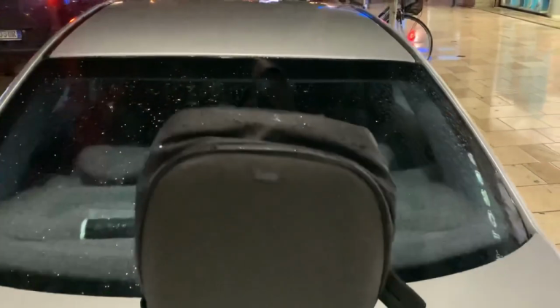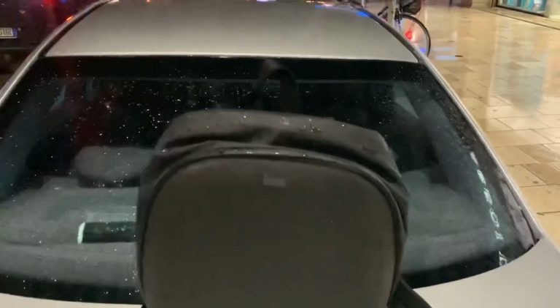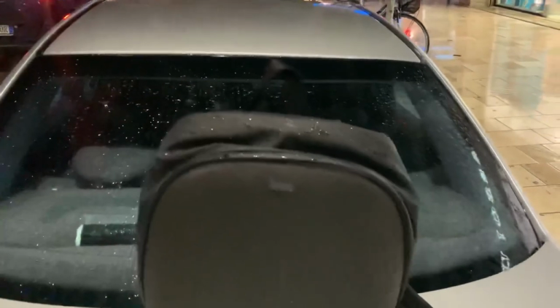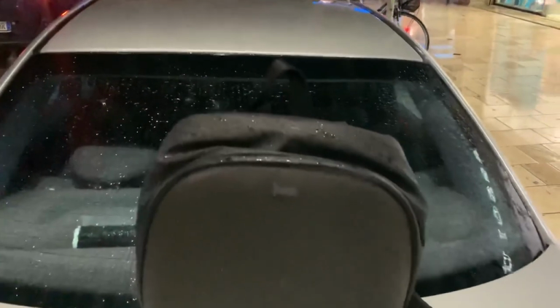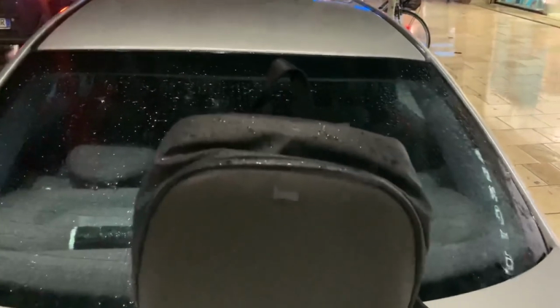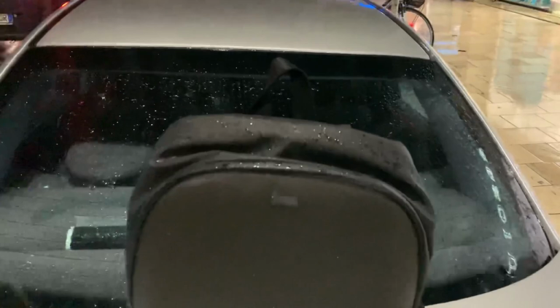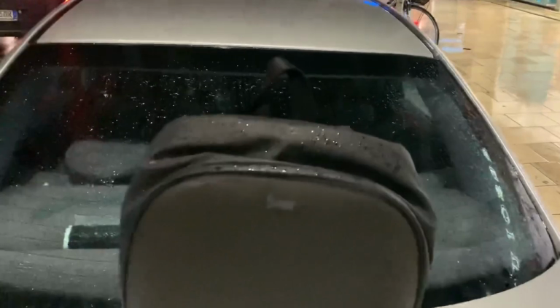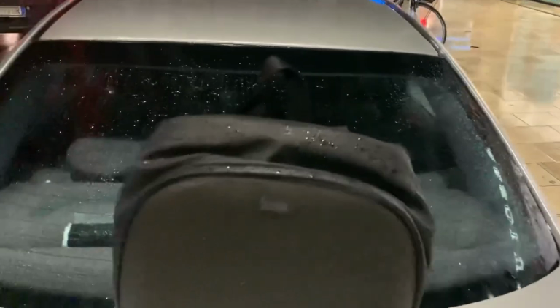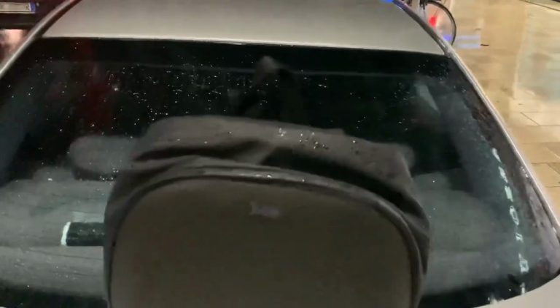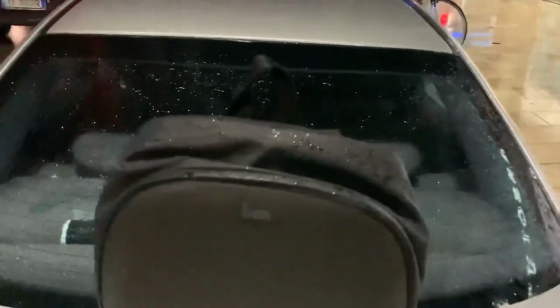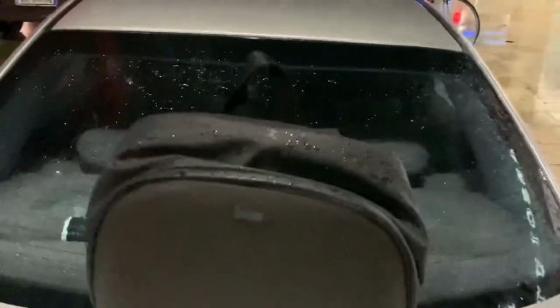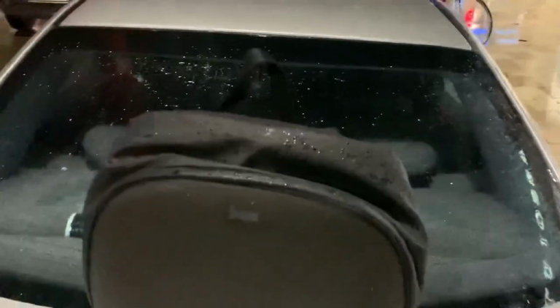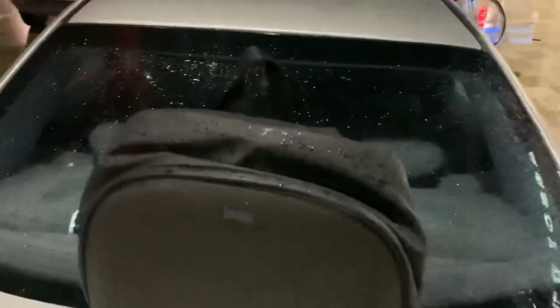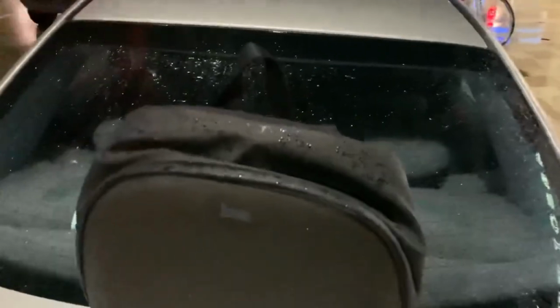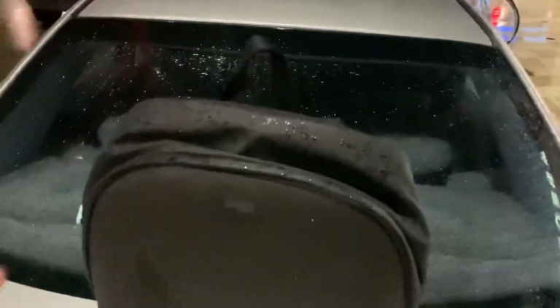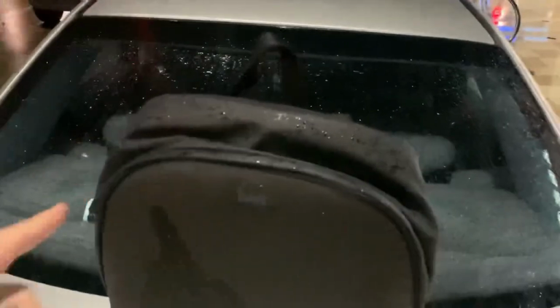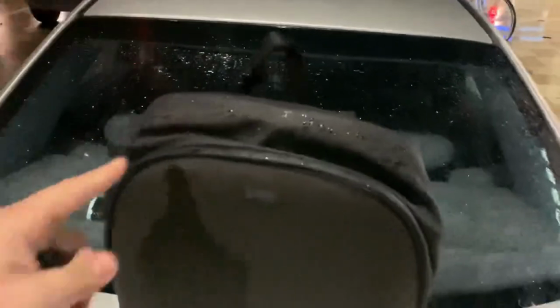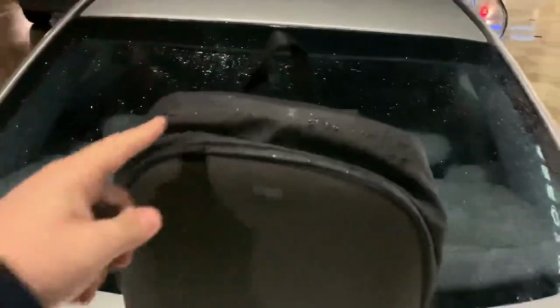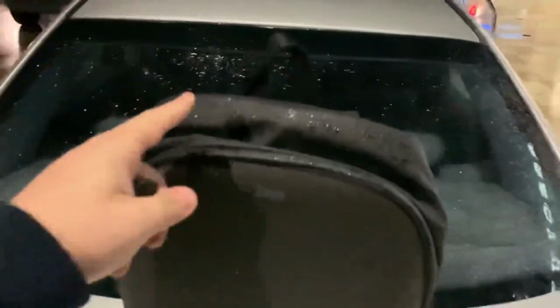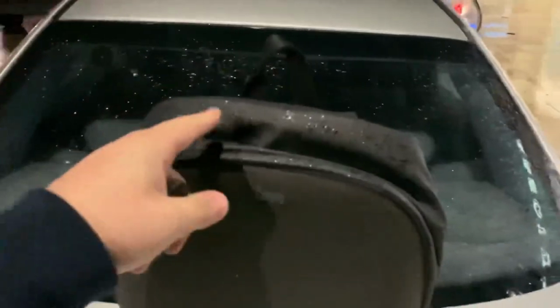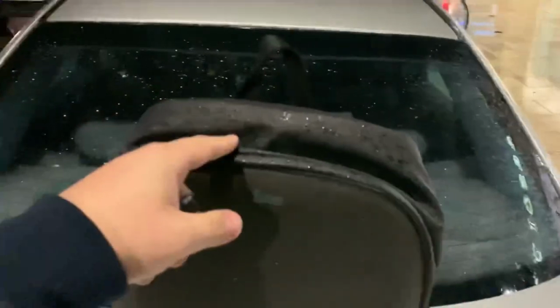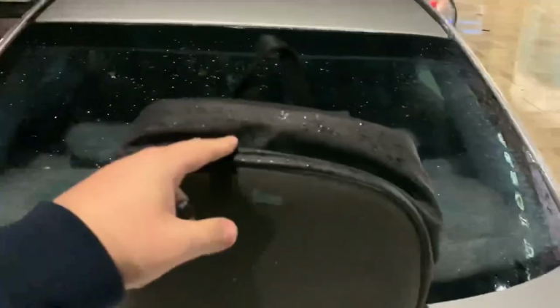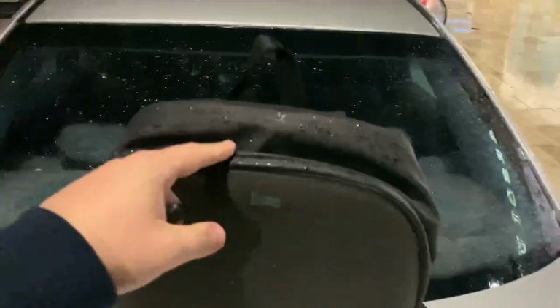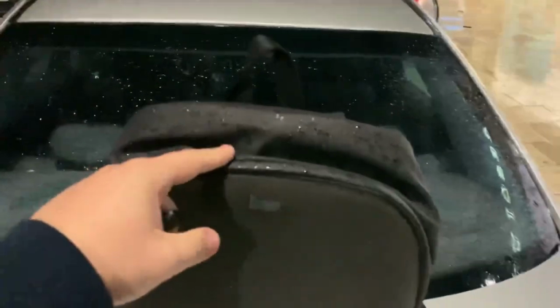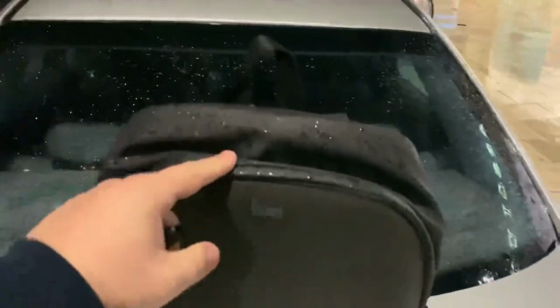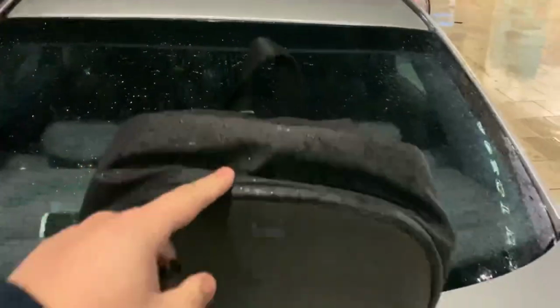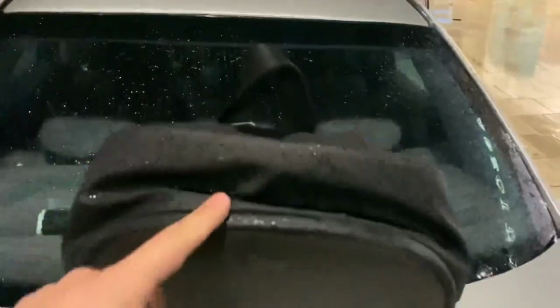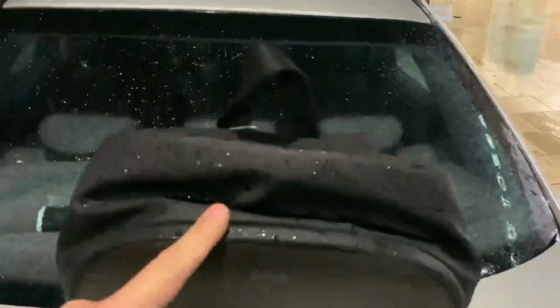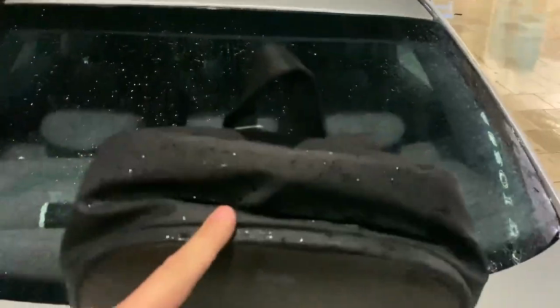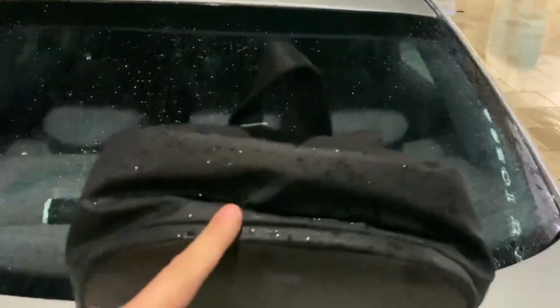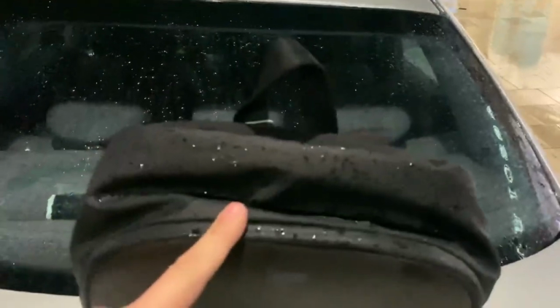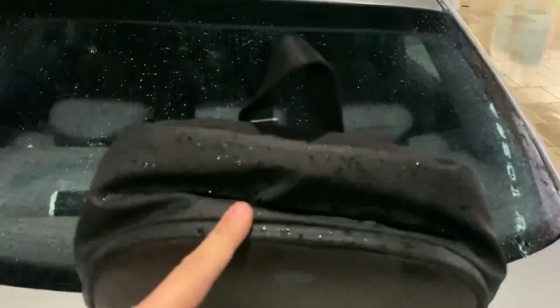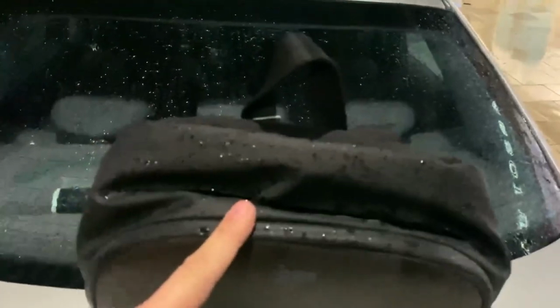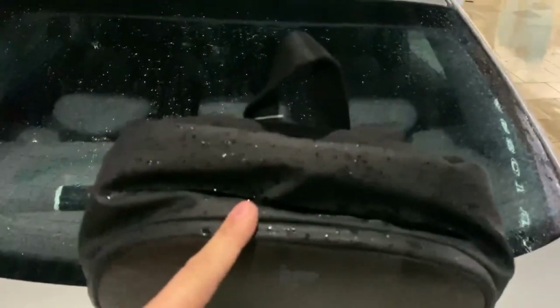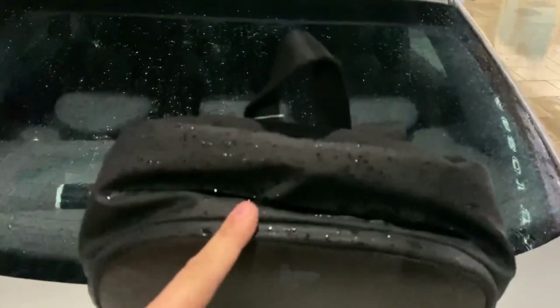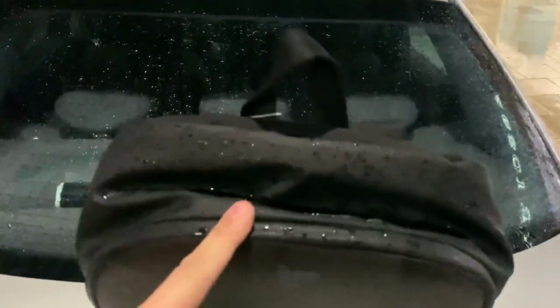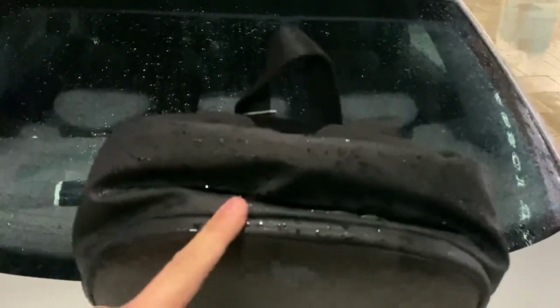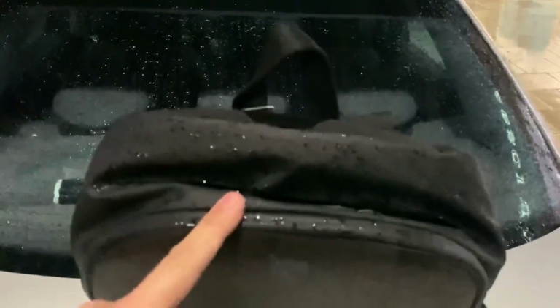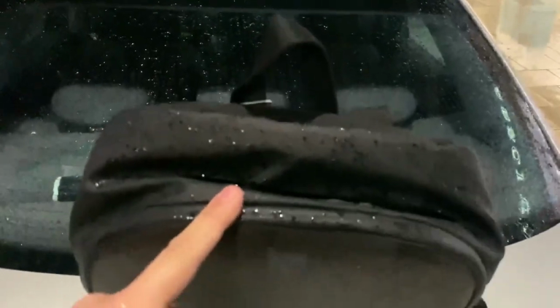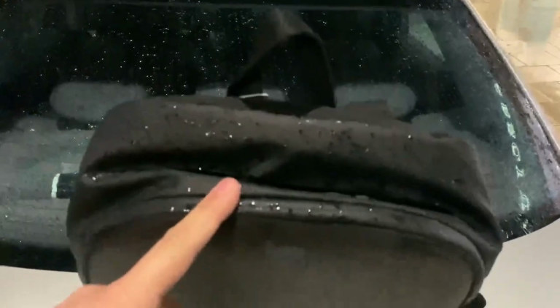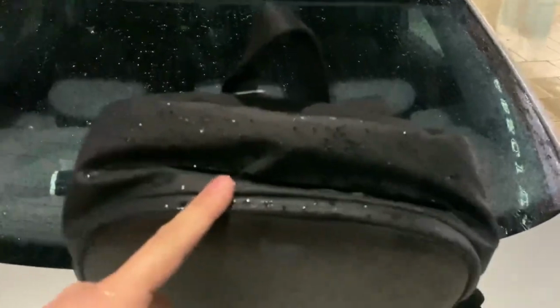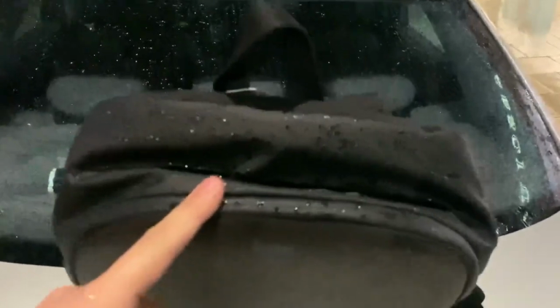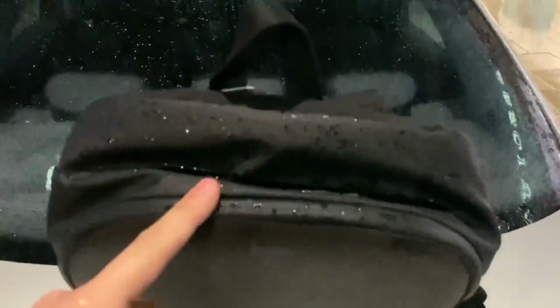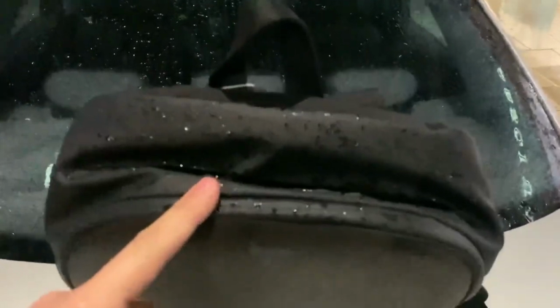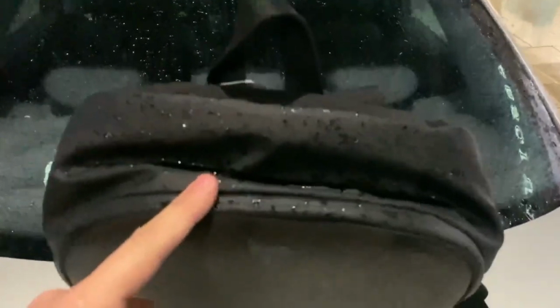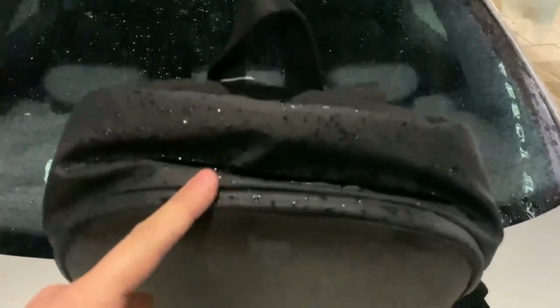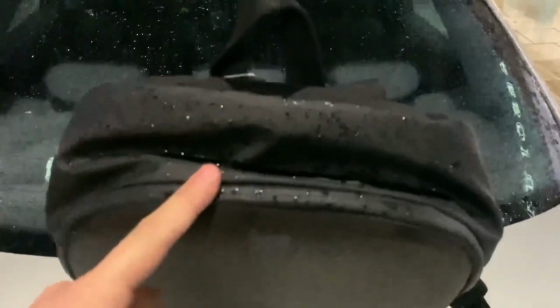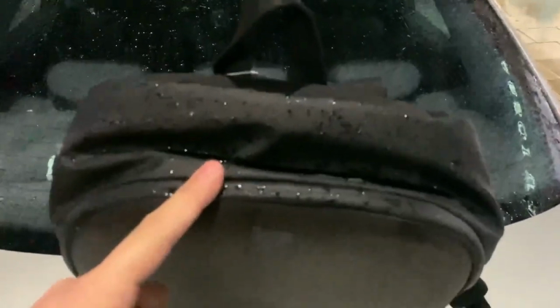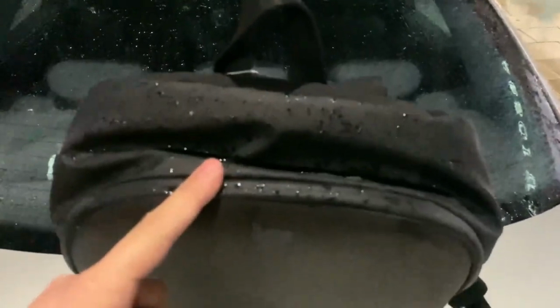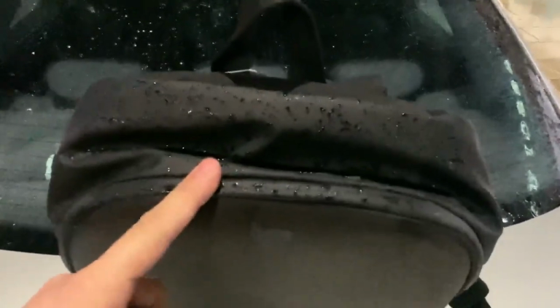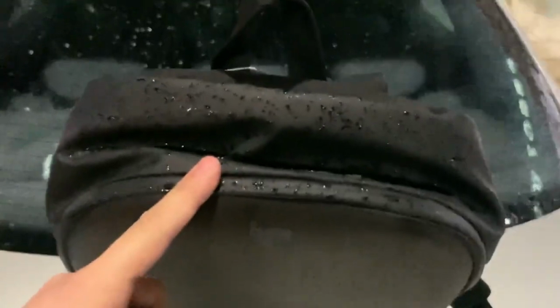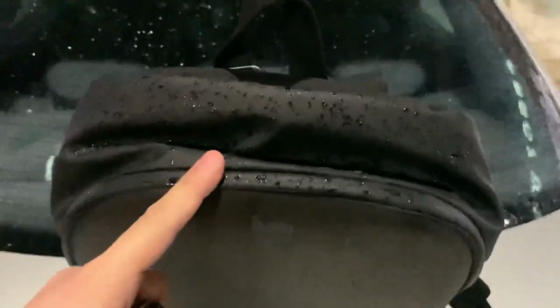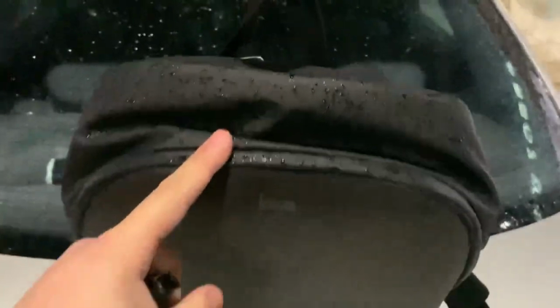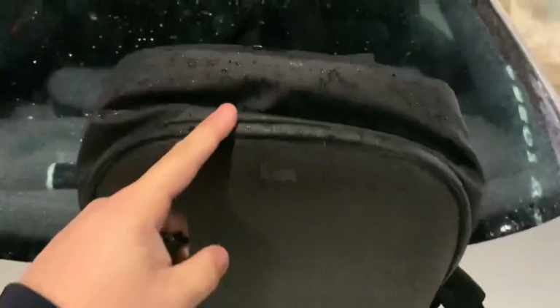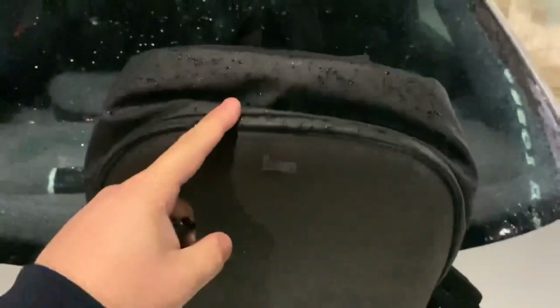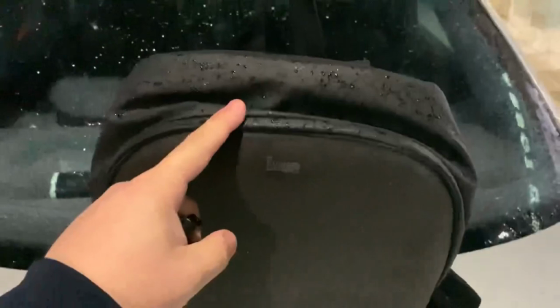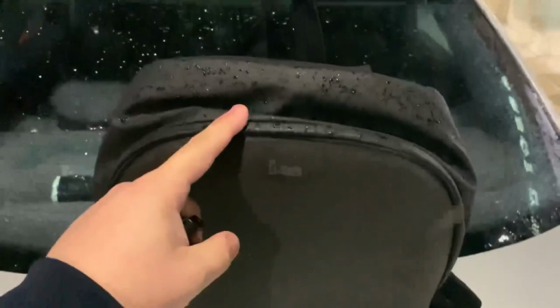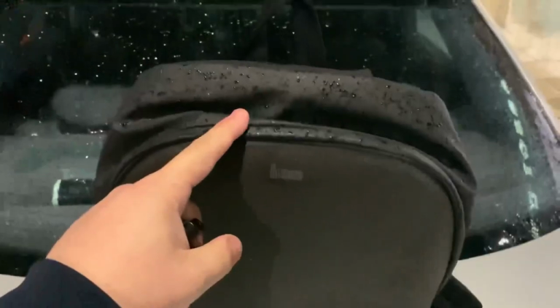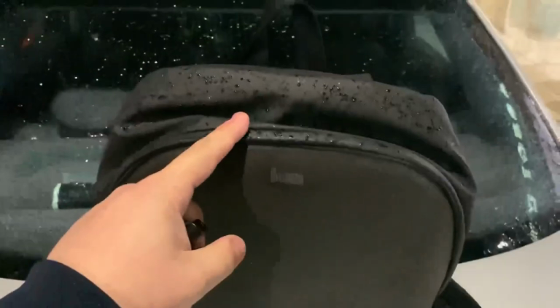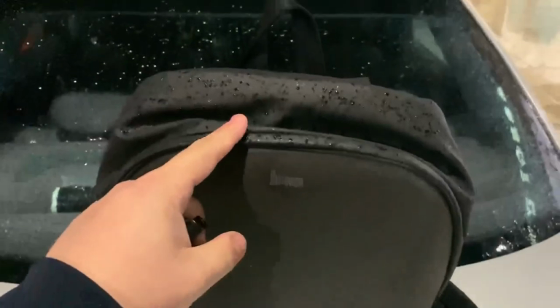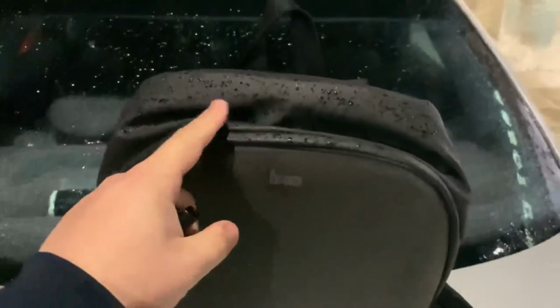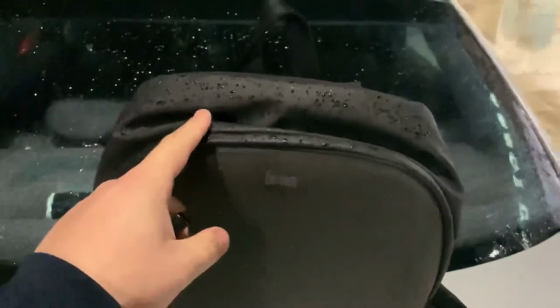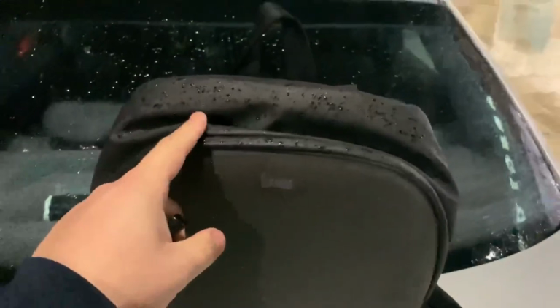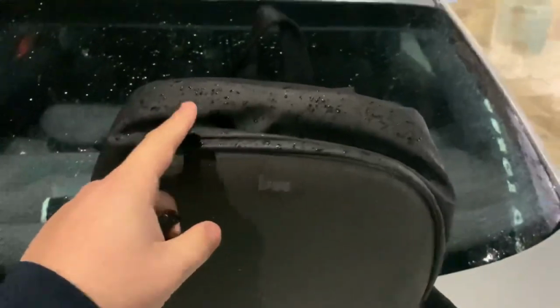This is just a quick sample to show that this backpack is water-resistant.